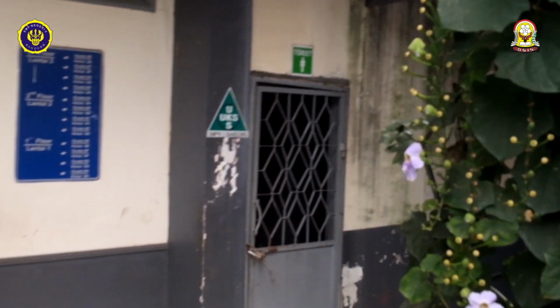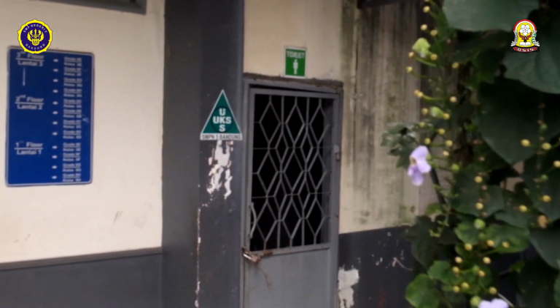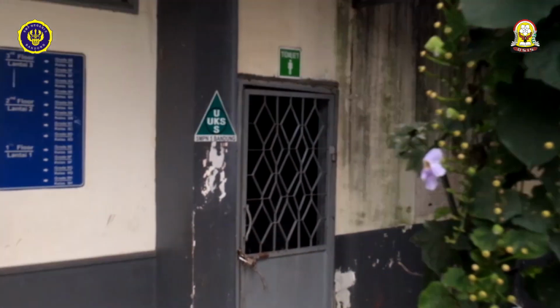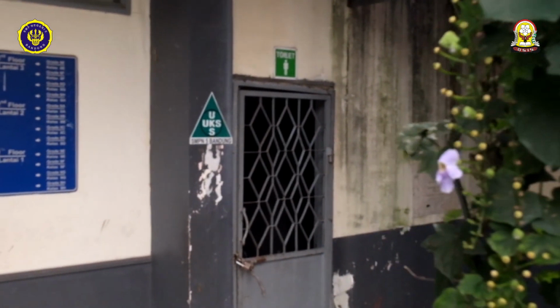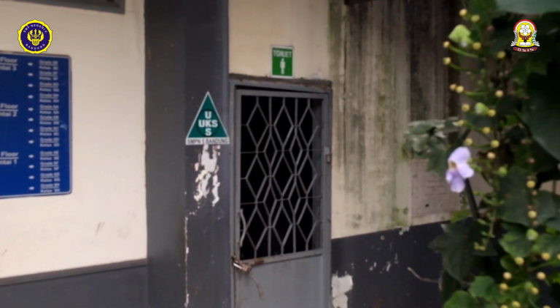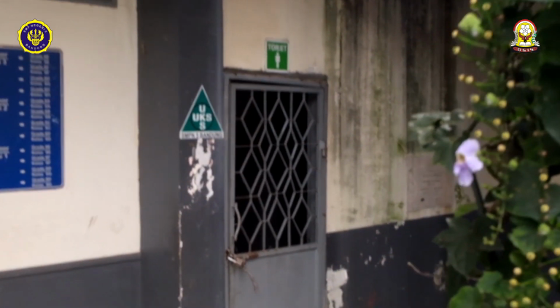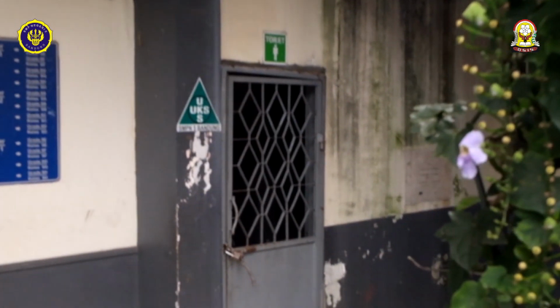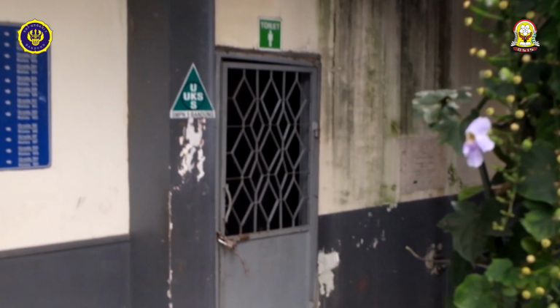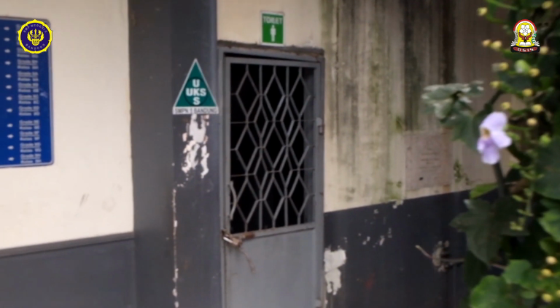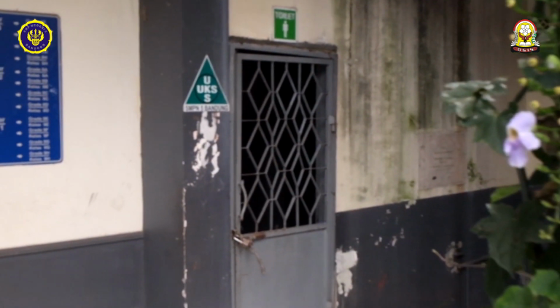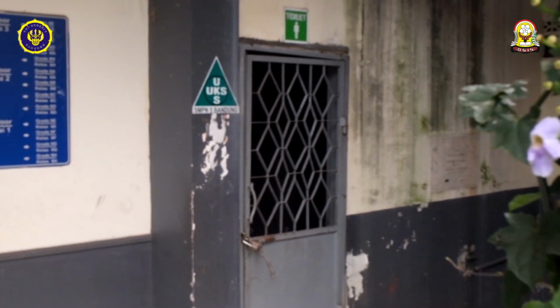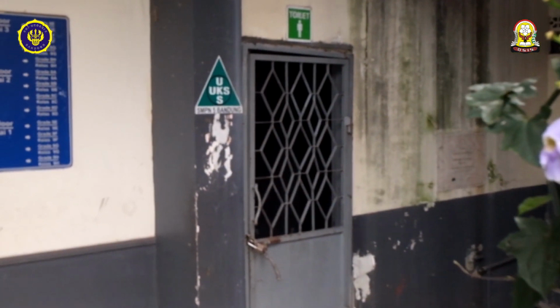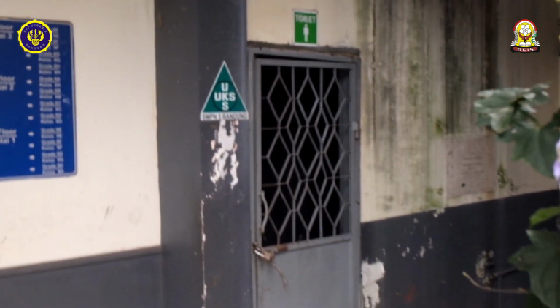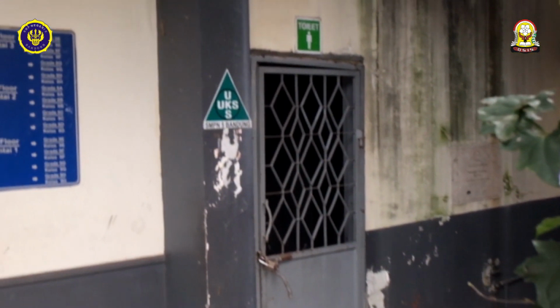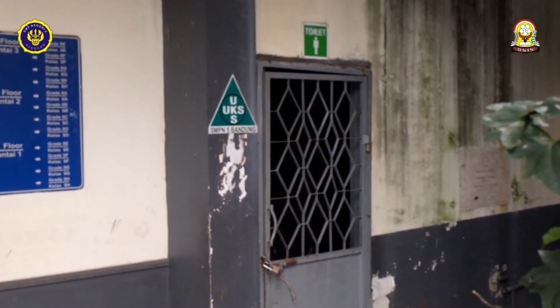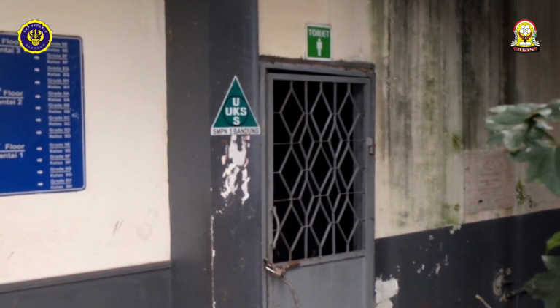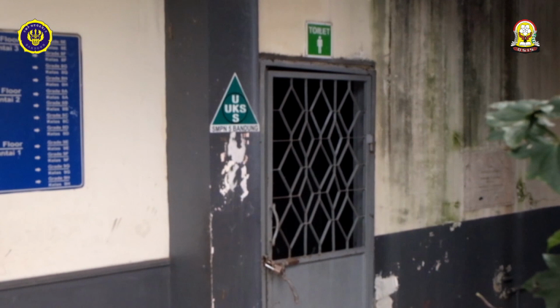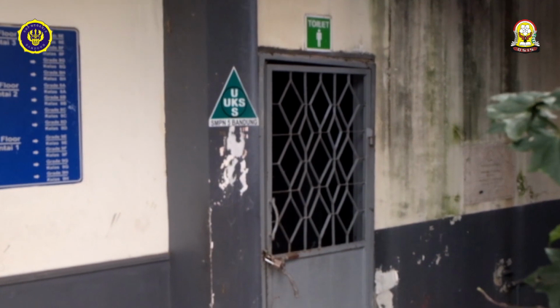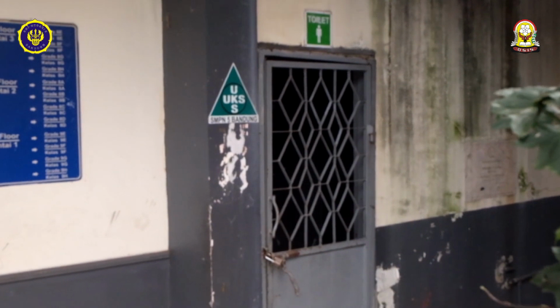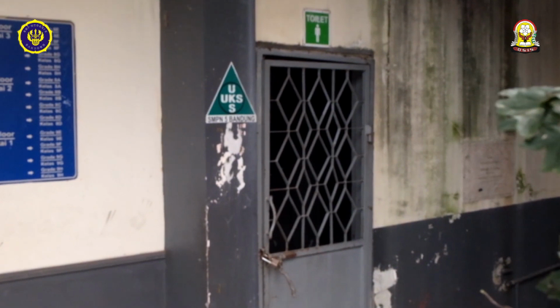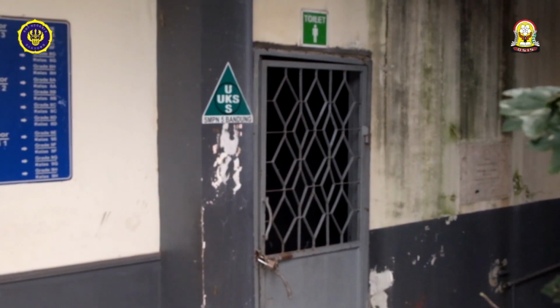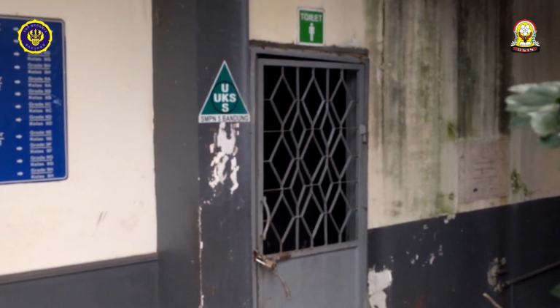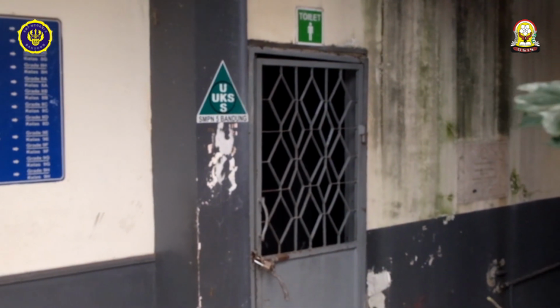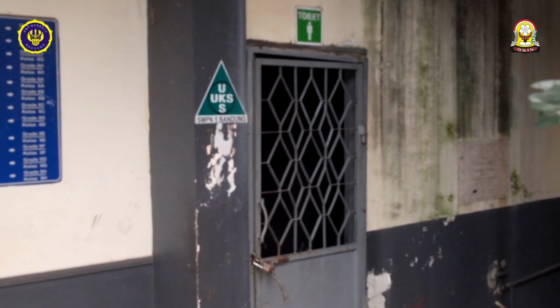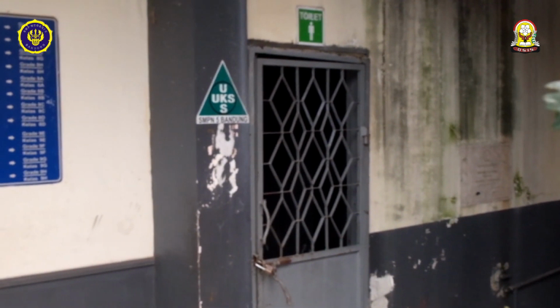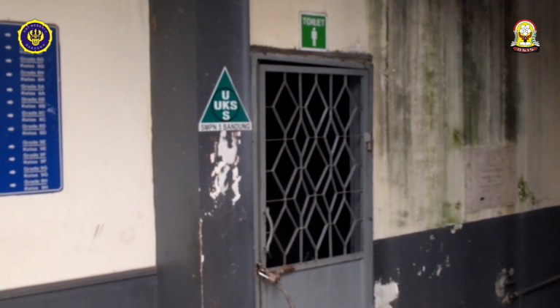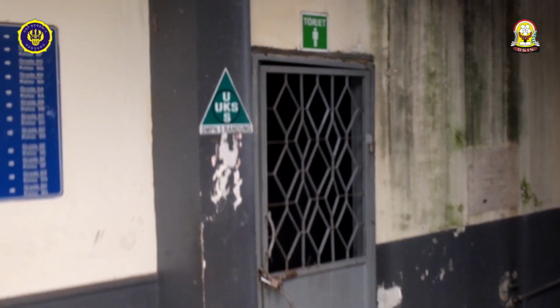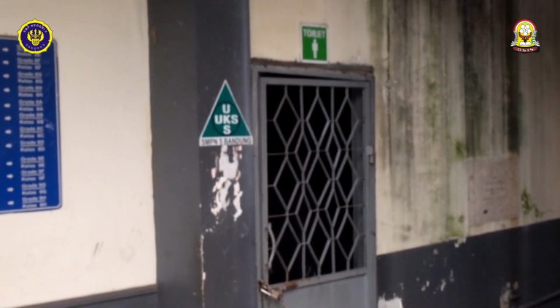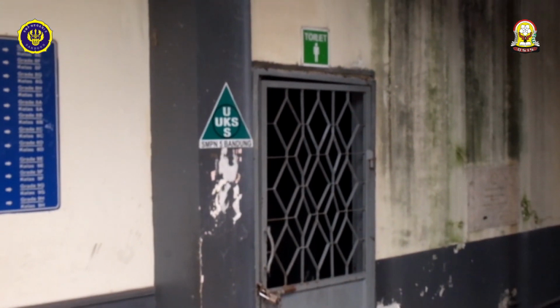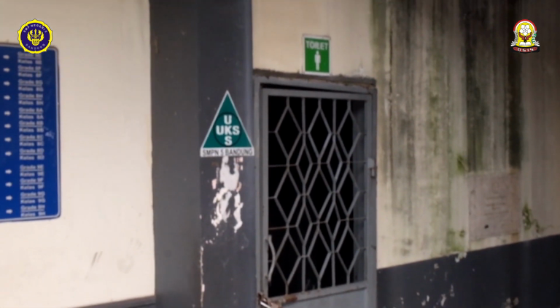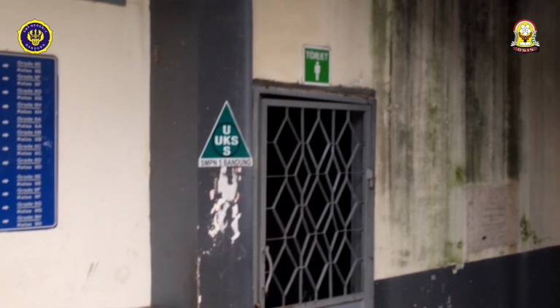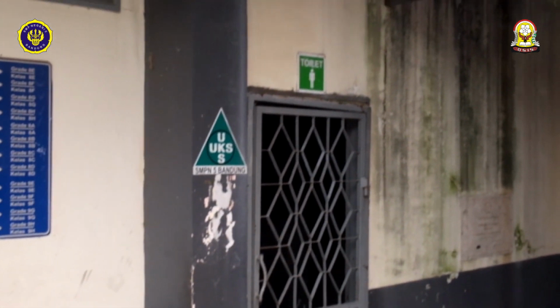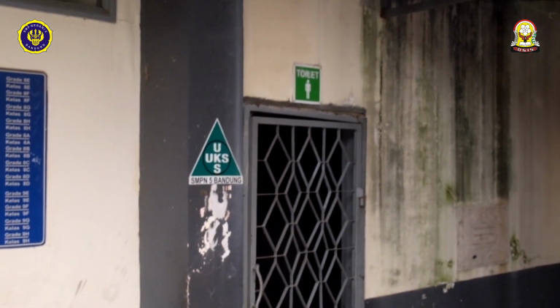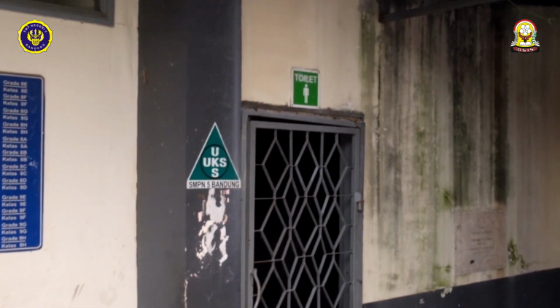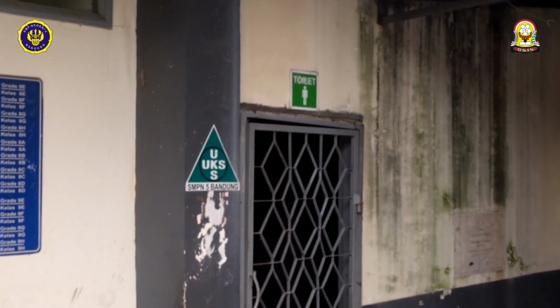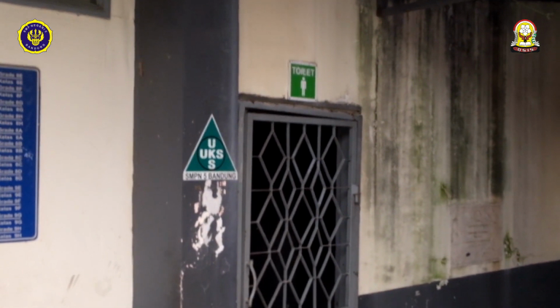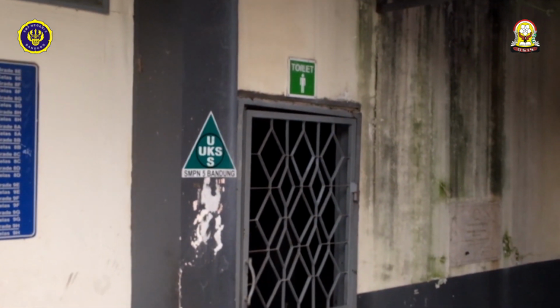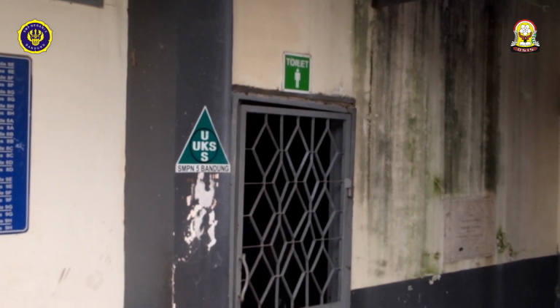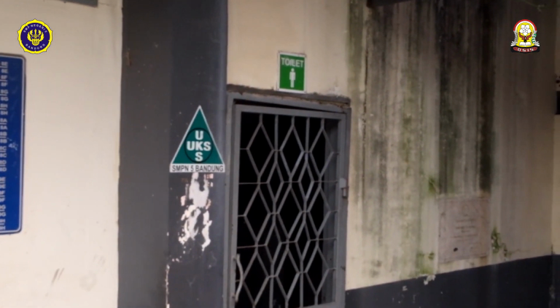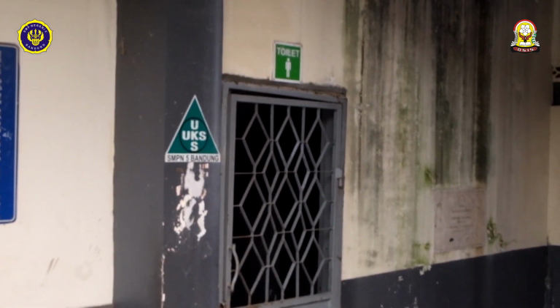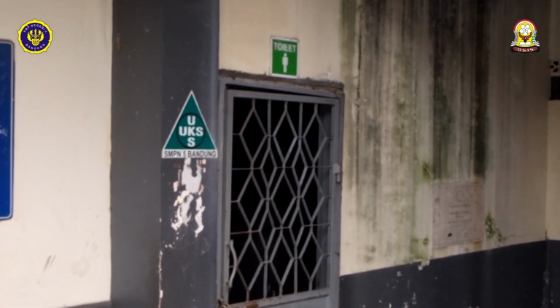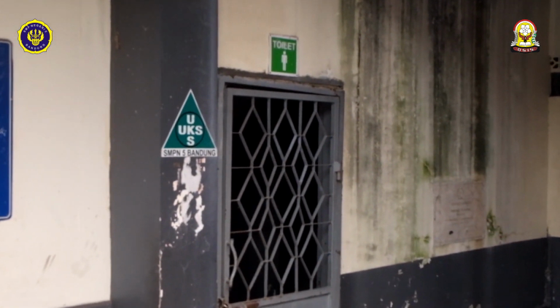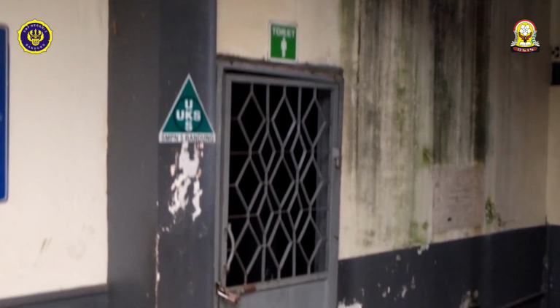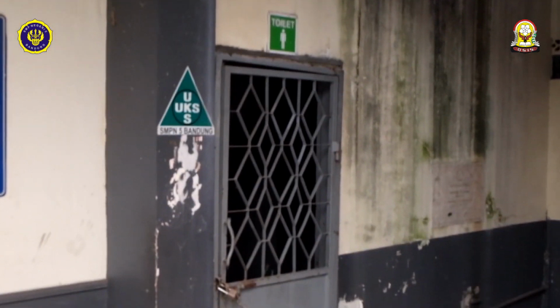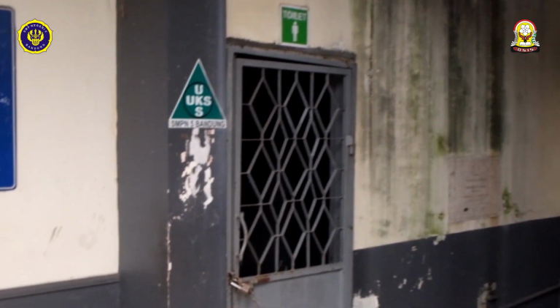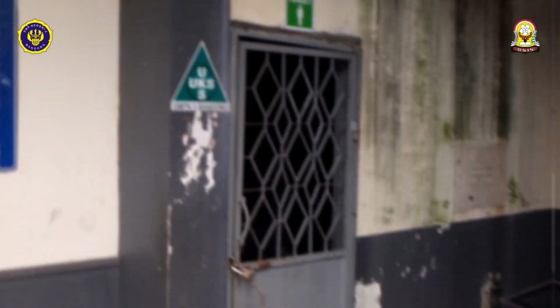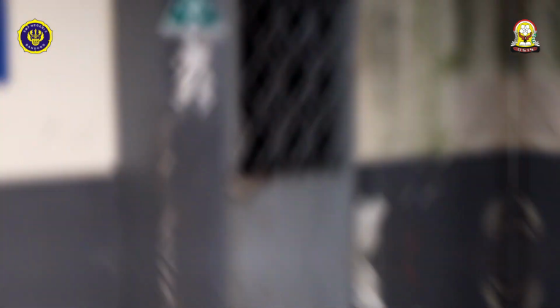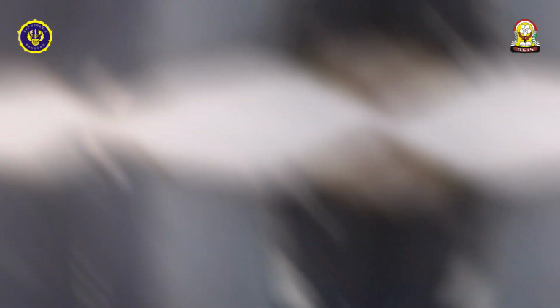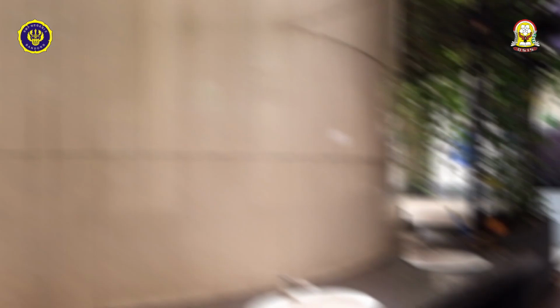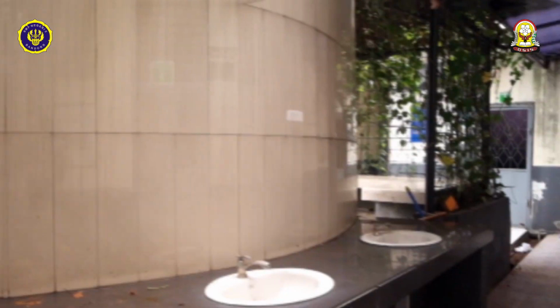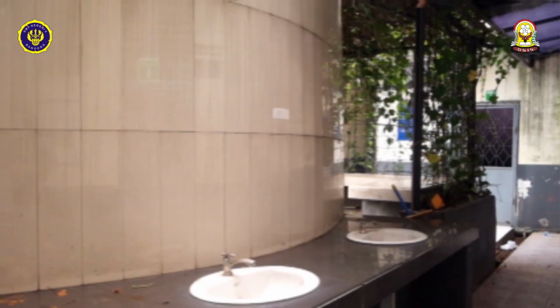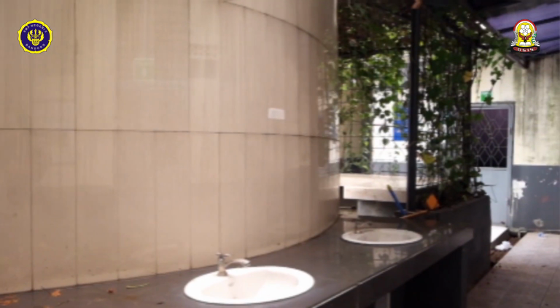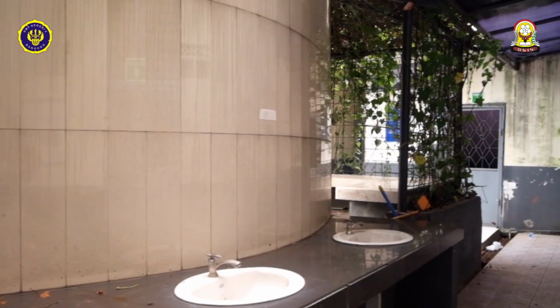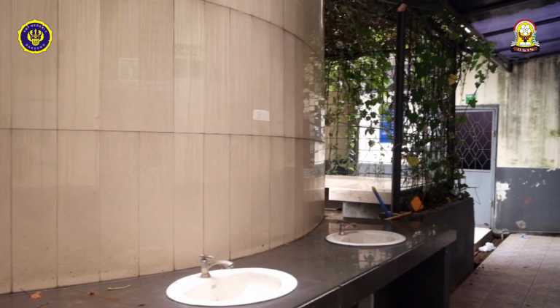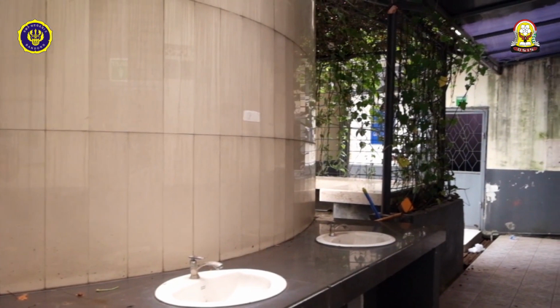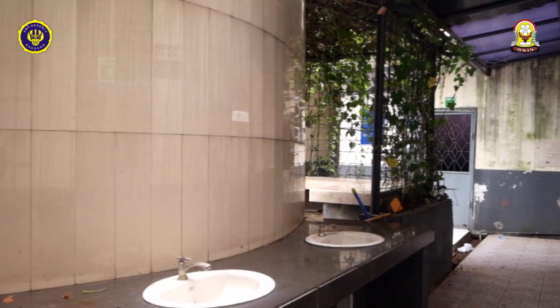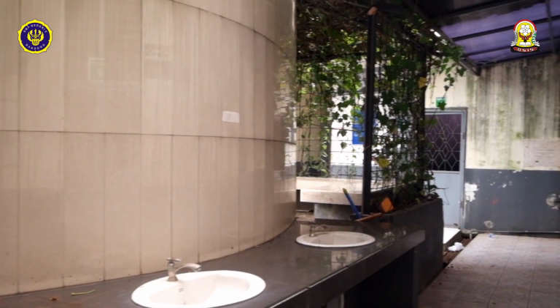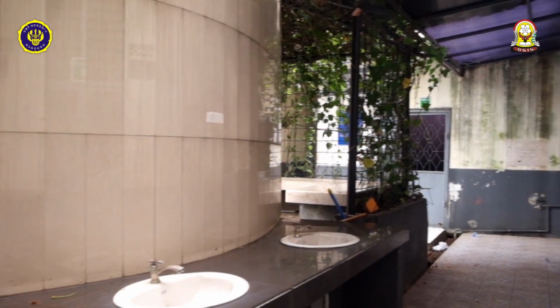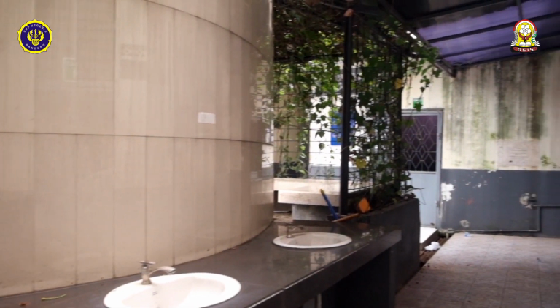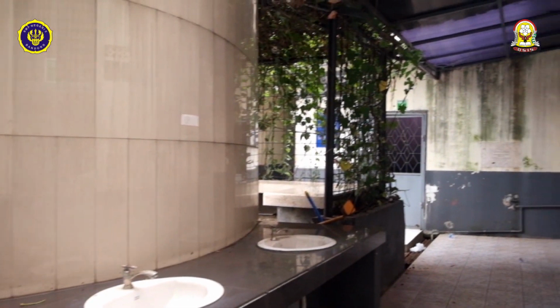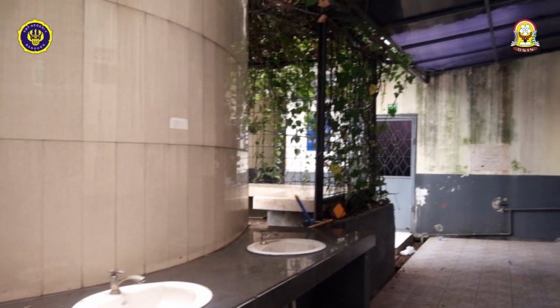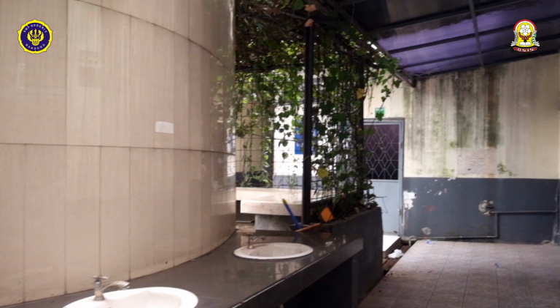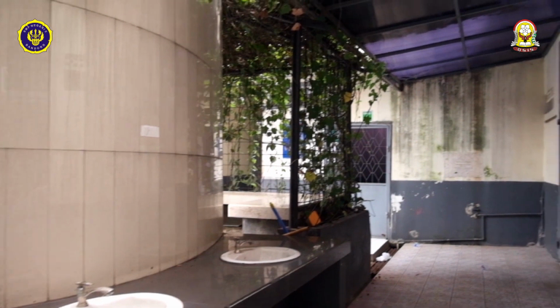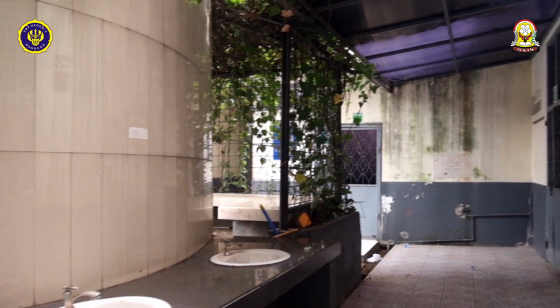Di belakang Terma ada toilet untuk putra dan toilet untuk putri.